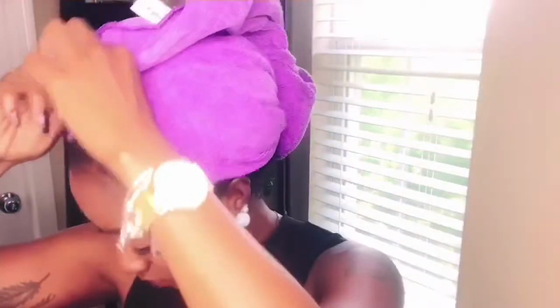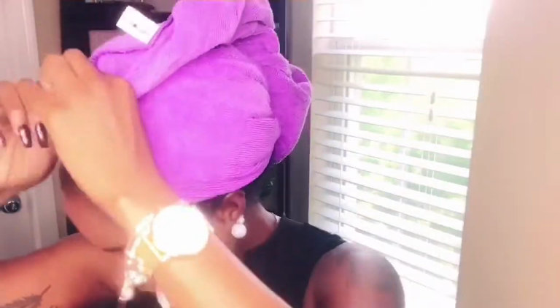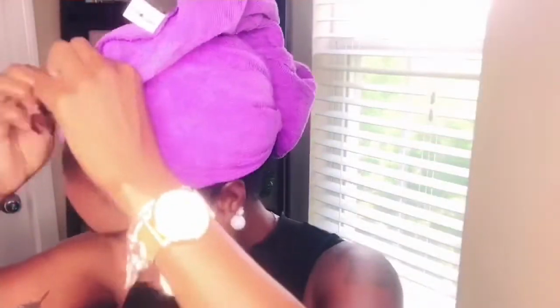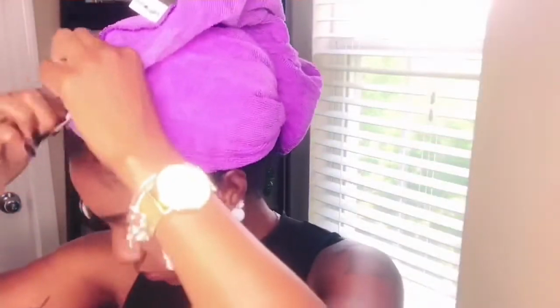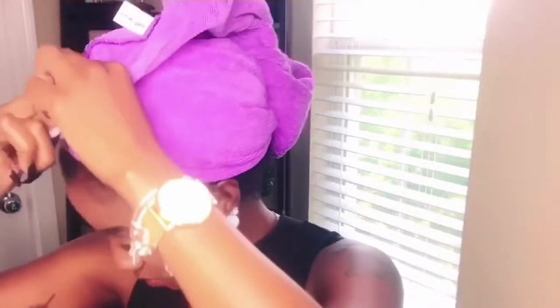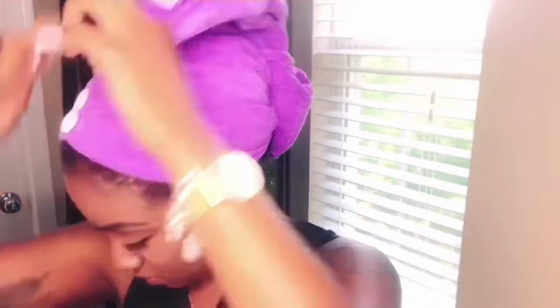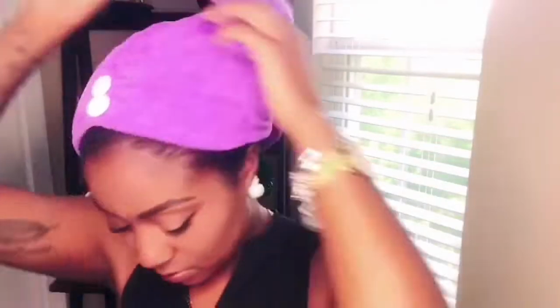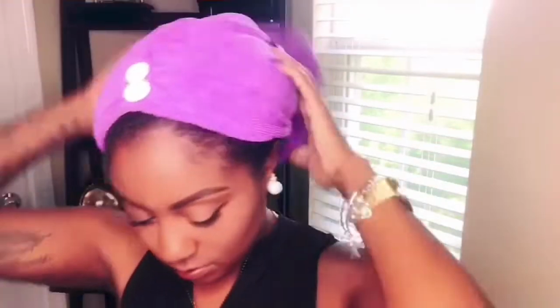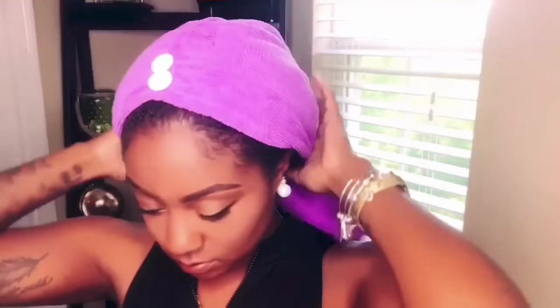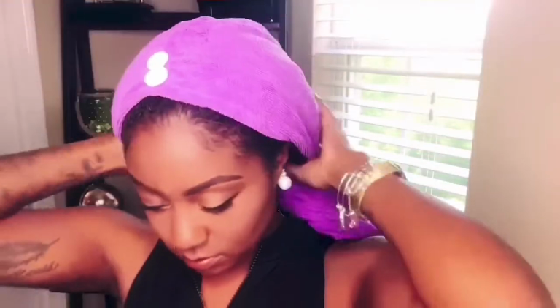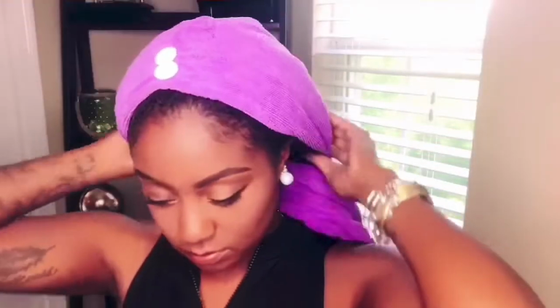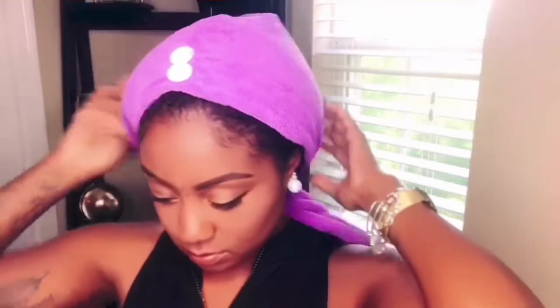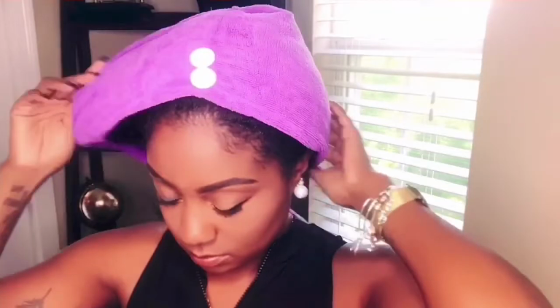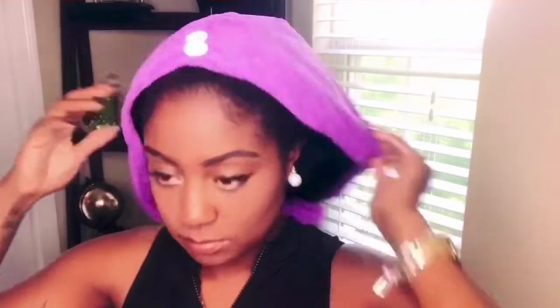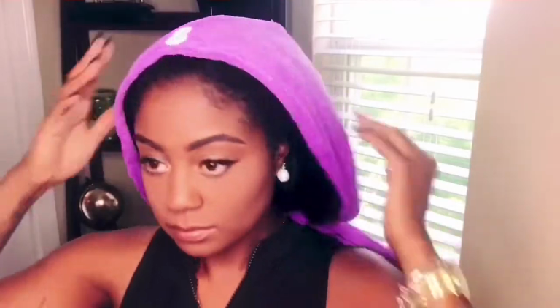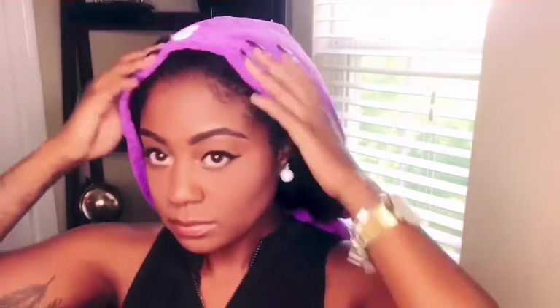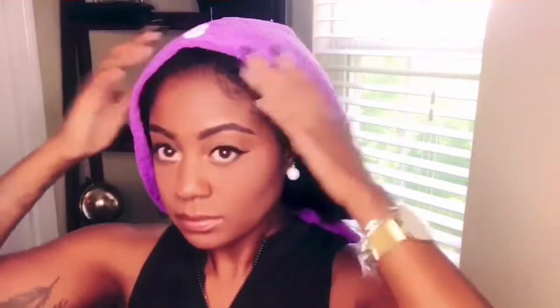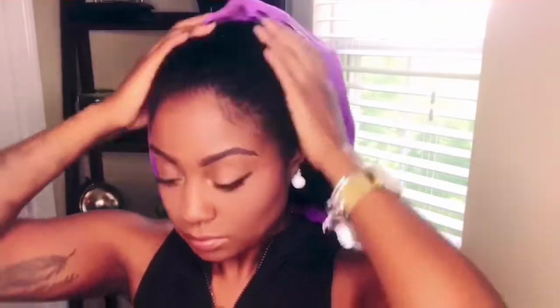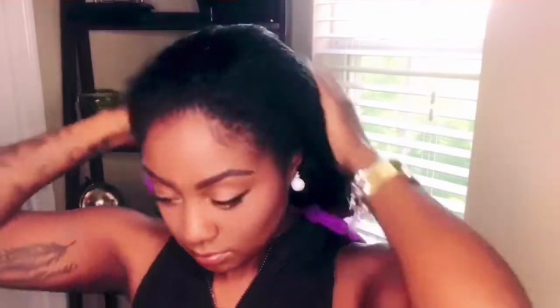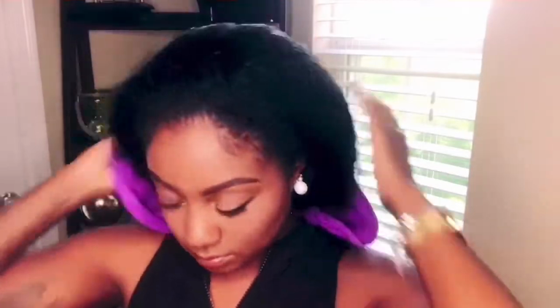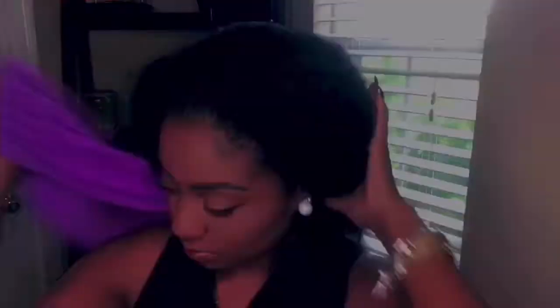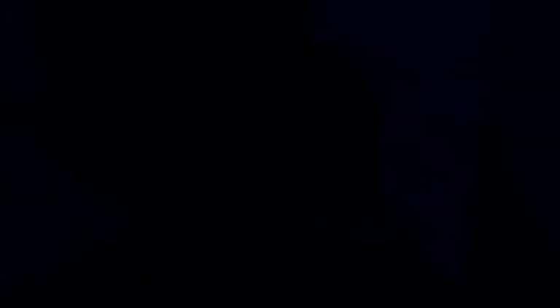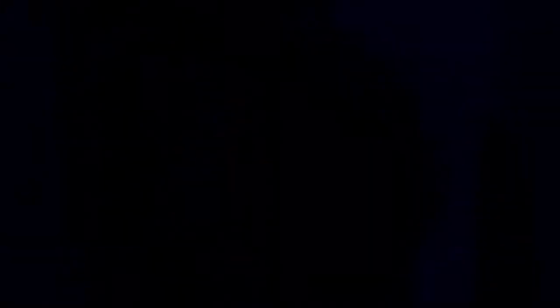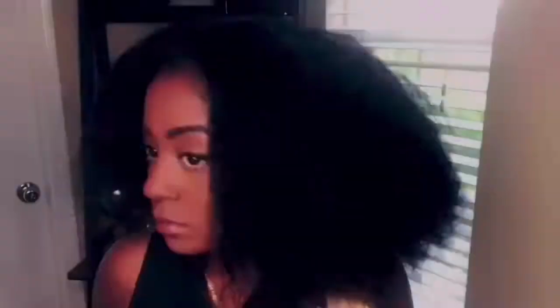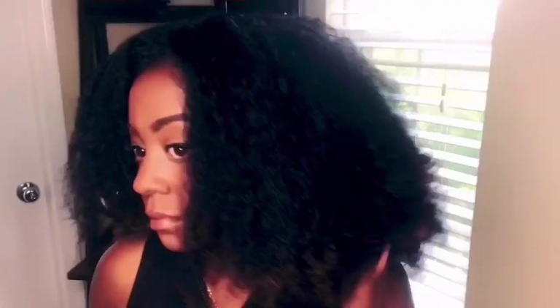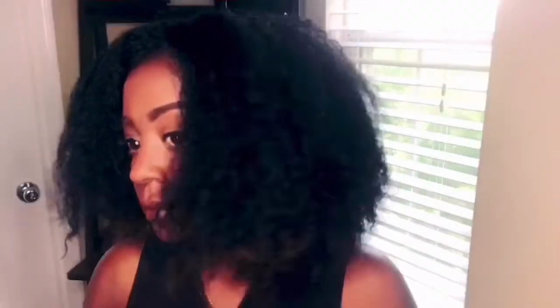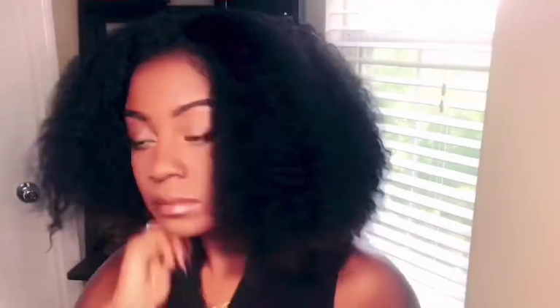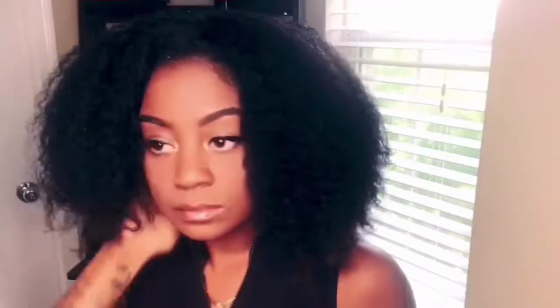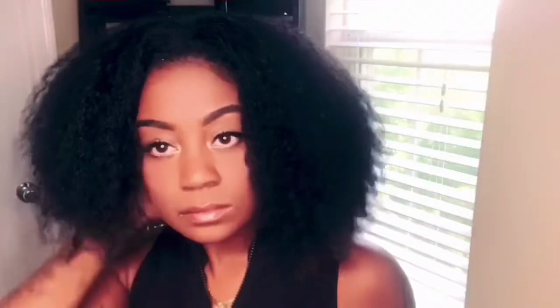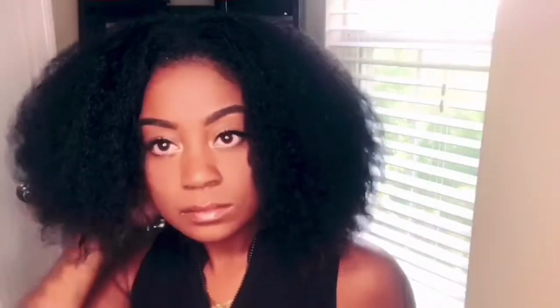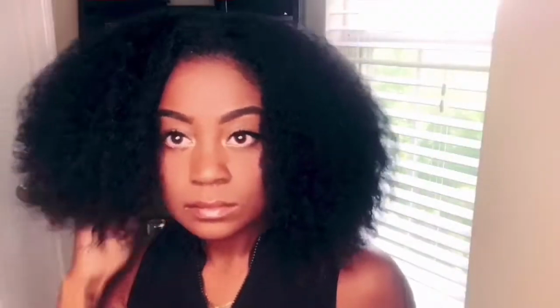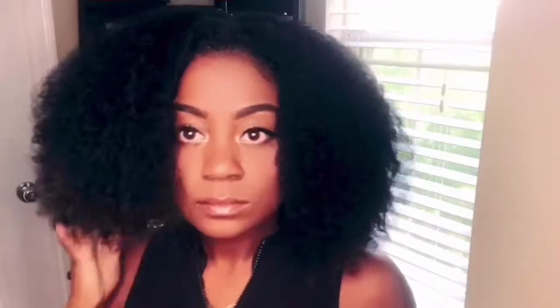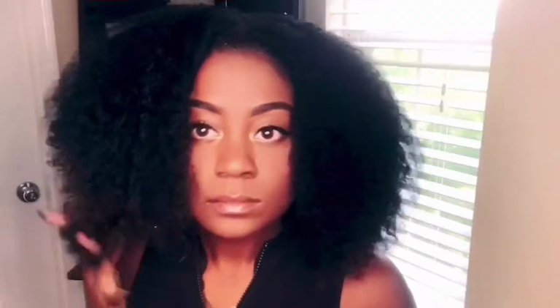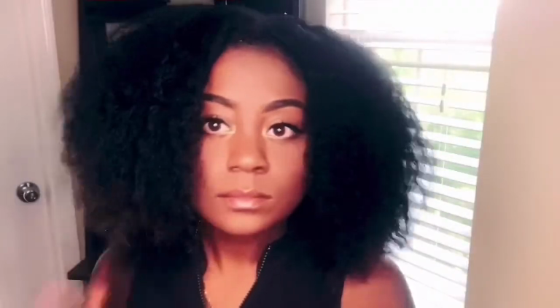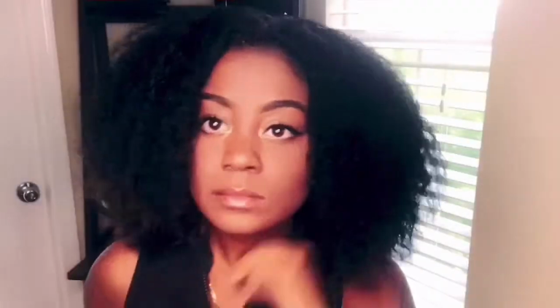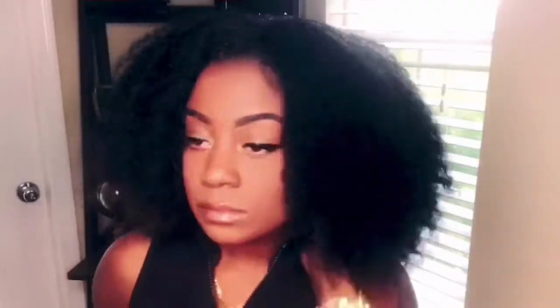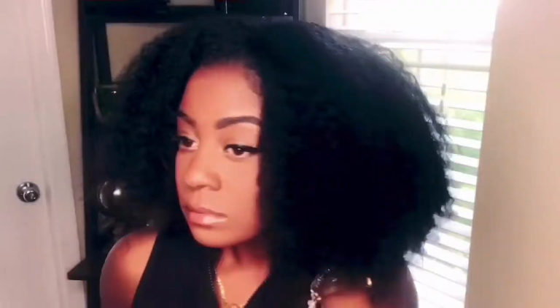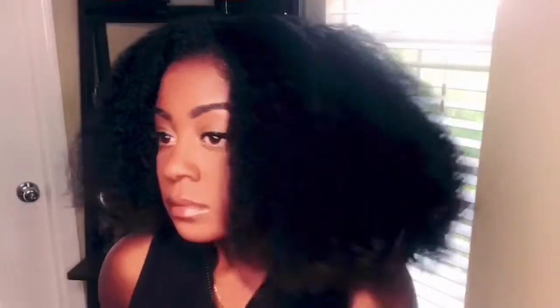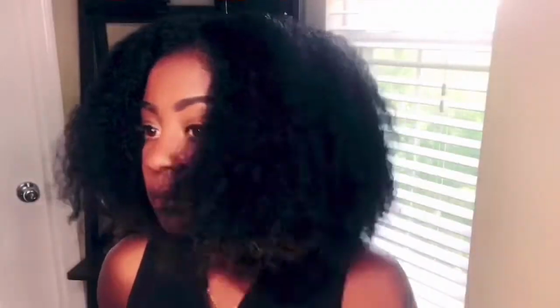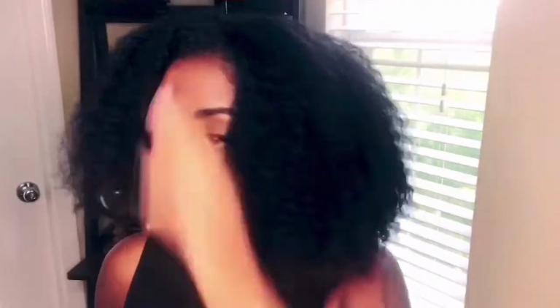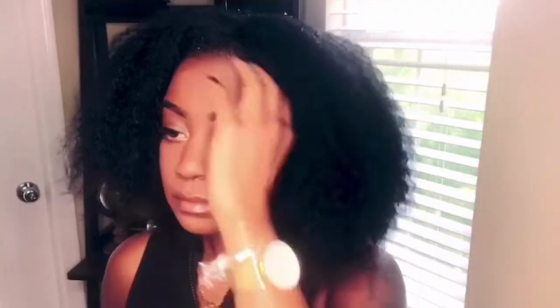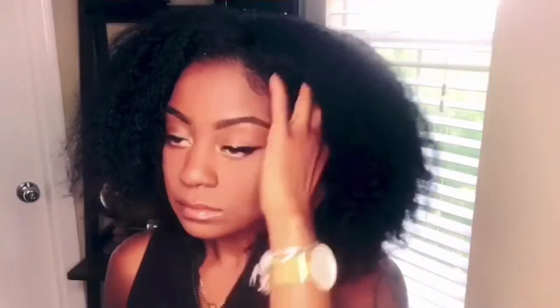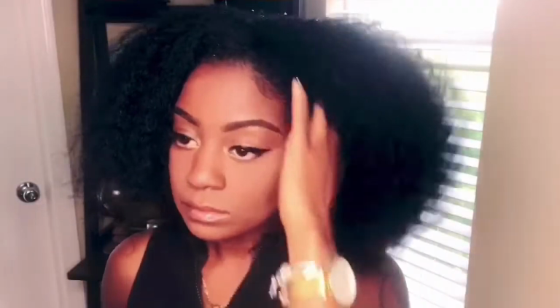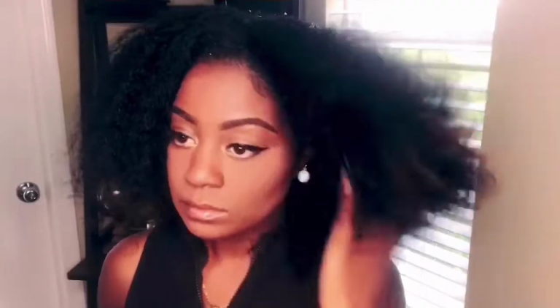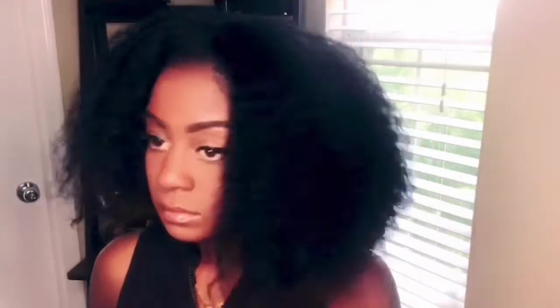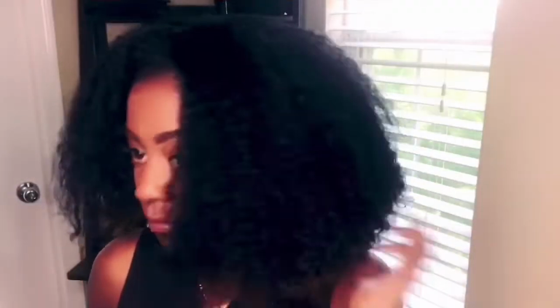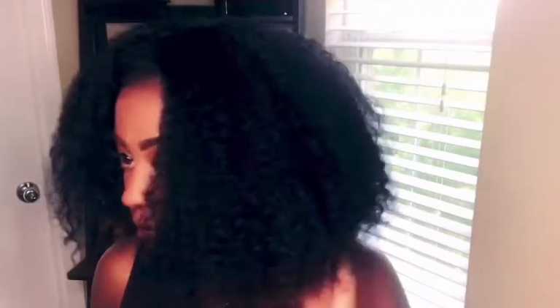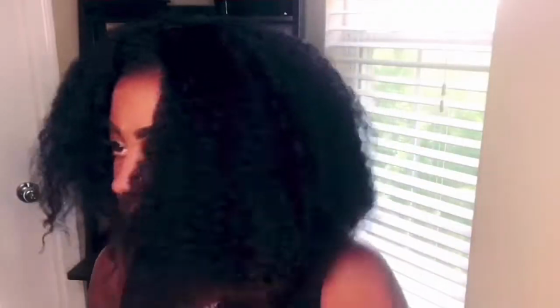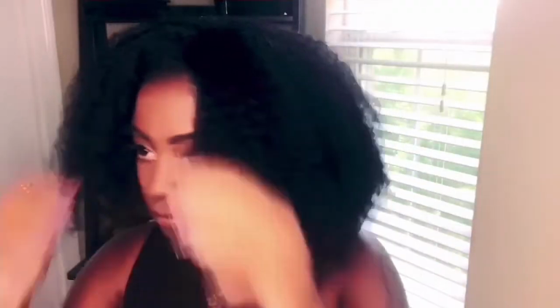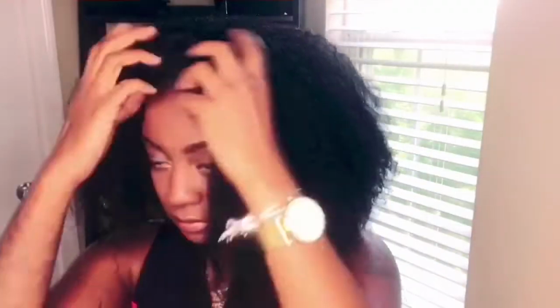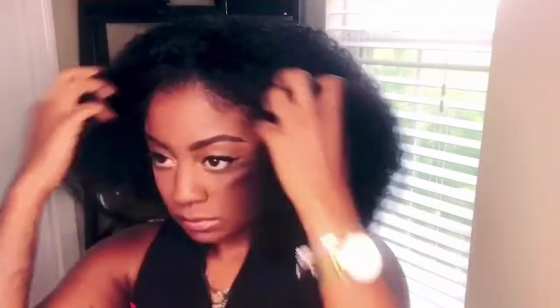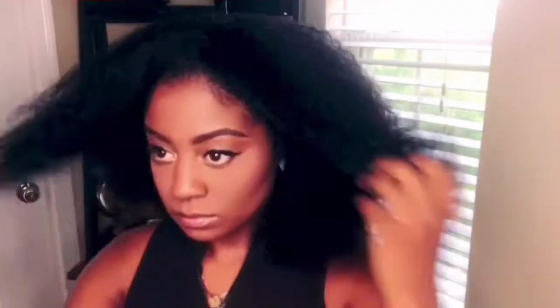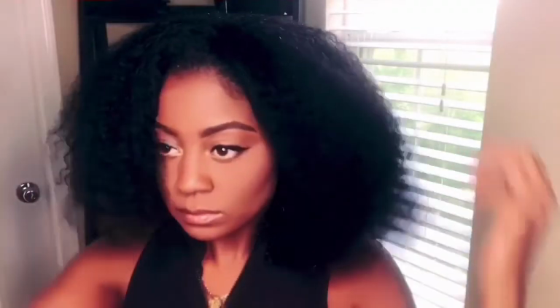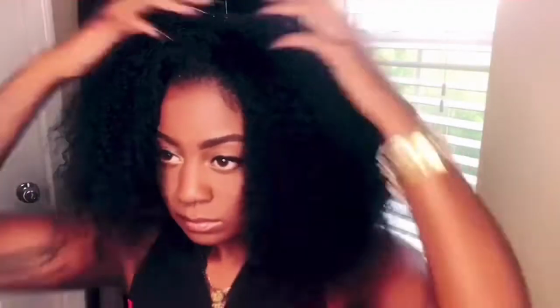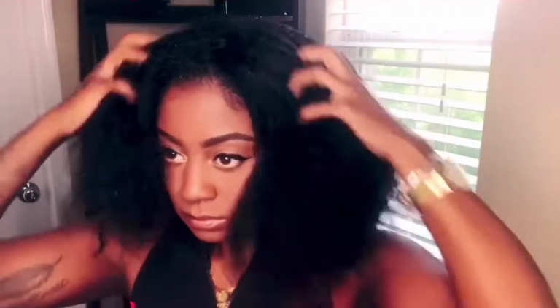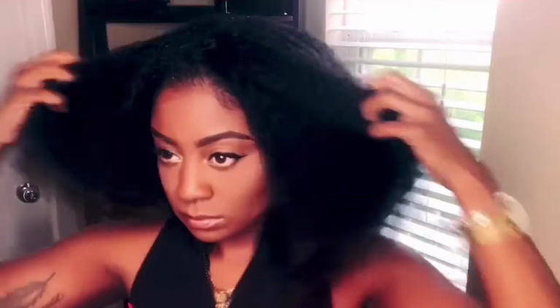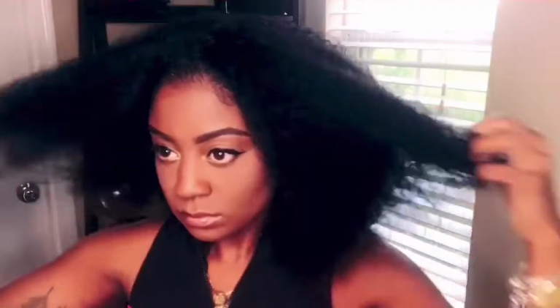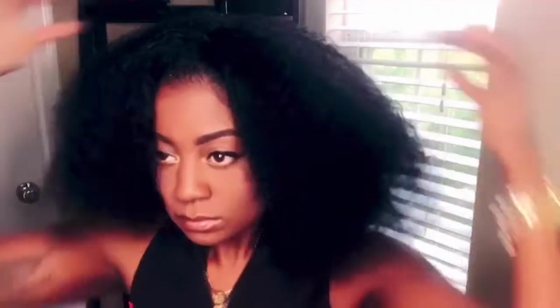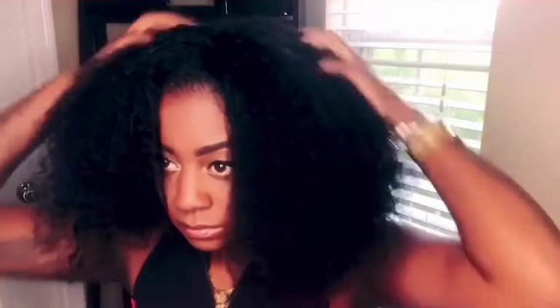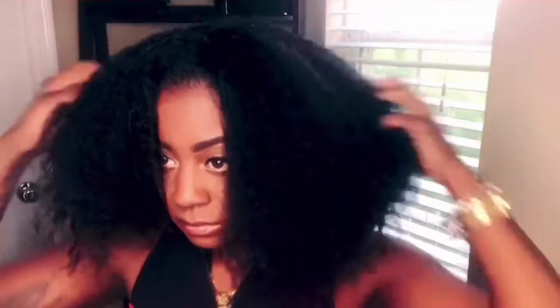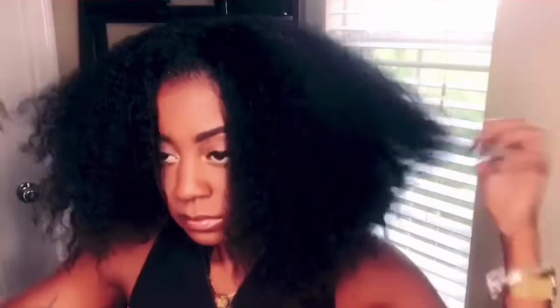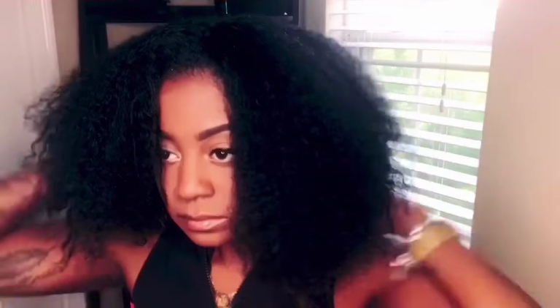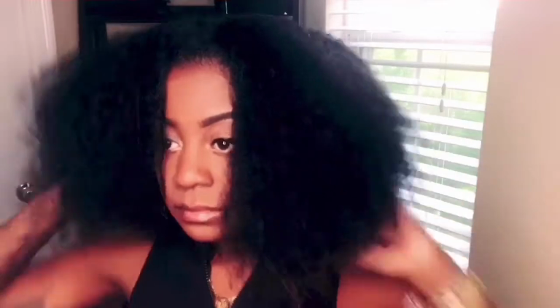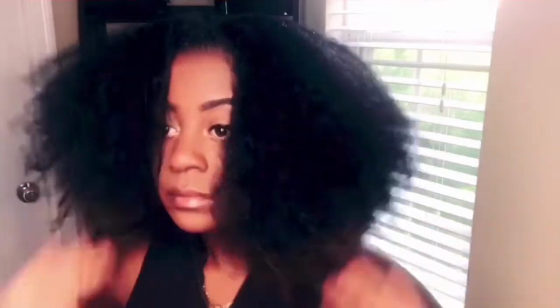I'm going to be doing this style on freshly washed hair. My hair was shampooed, conditioned, and deep conditioned using Aussie Moist and Aussie Miracle Curls.